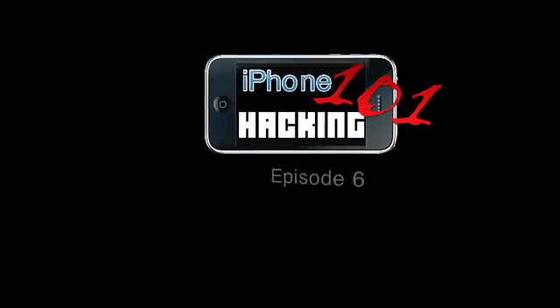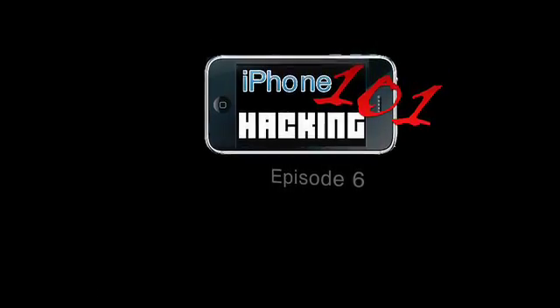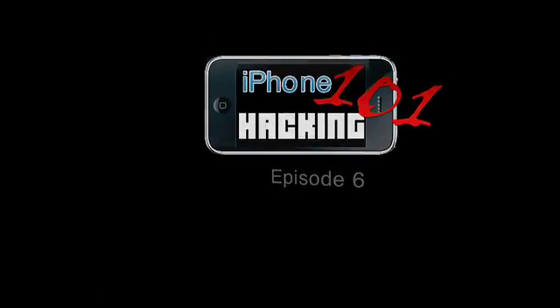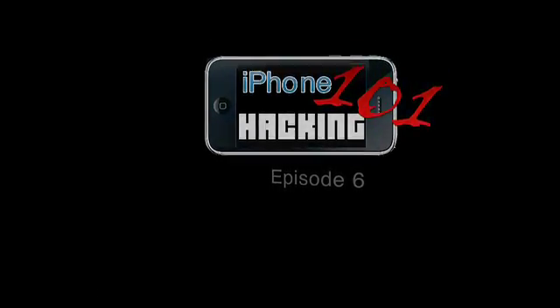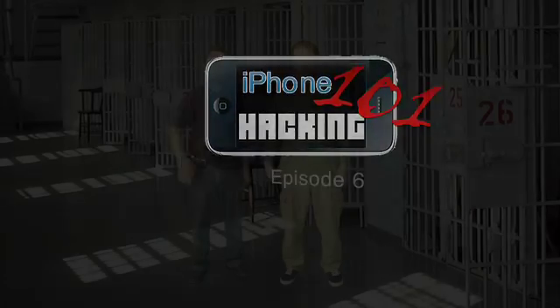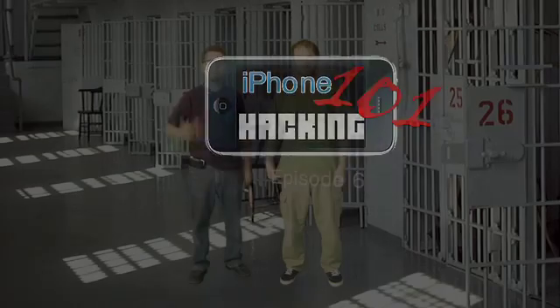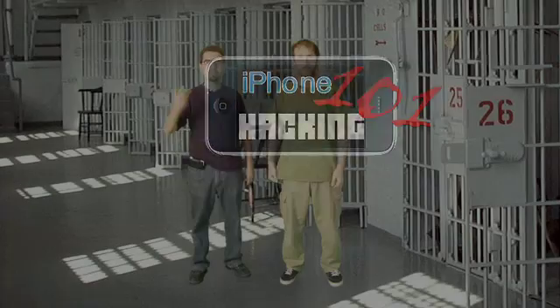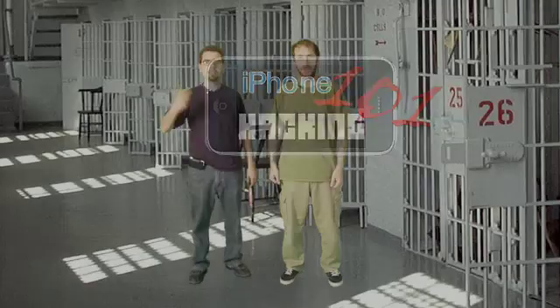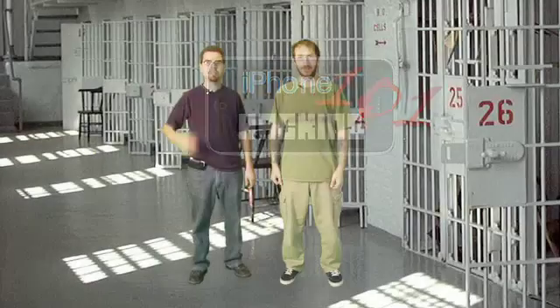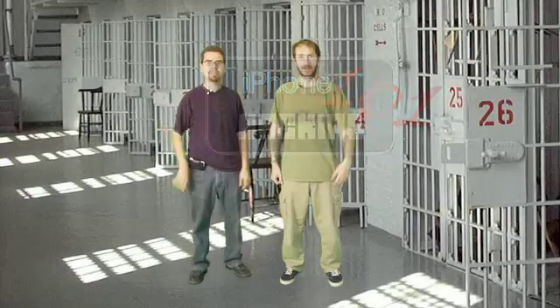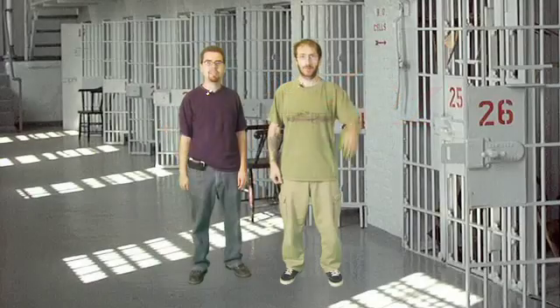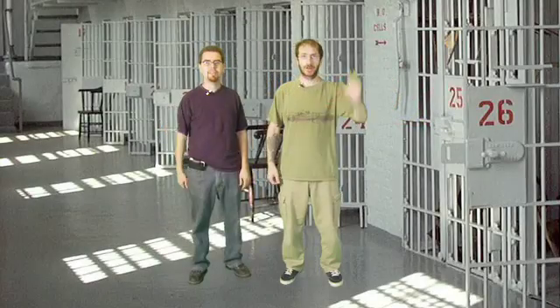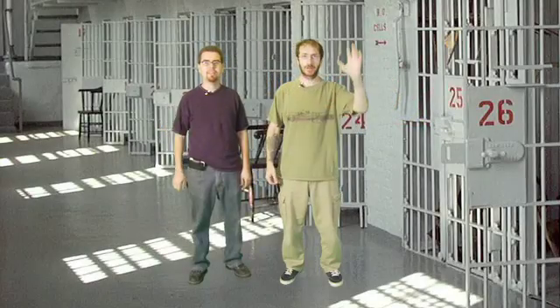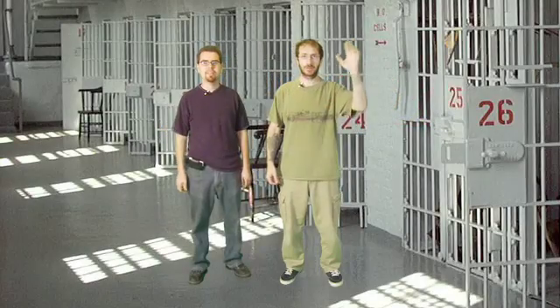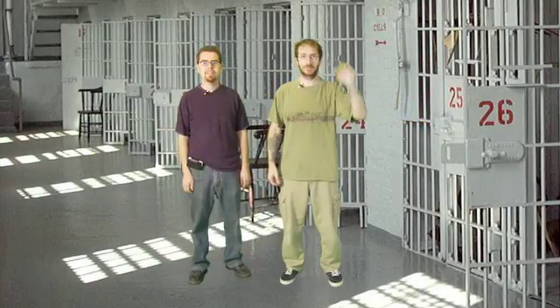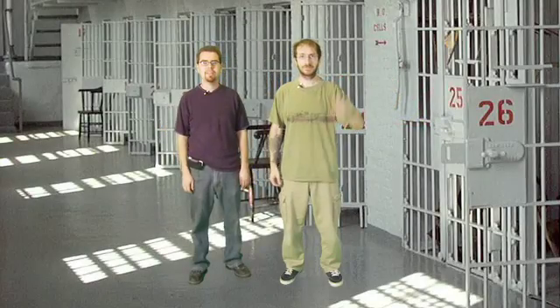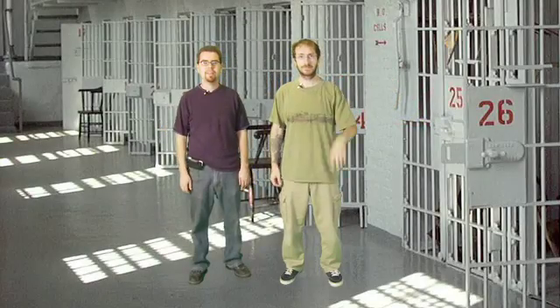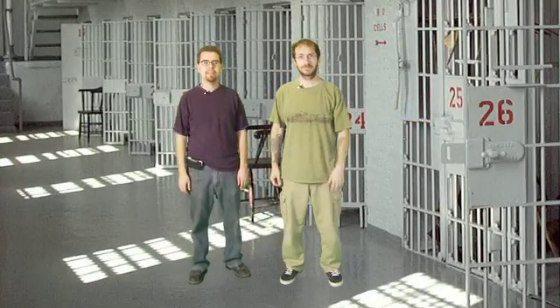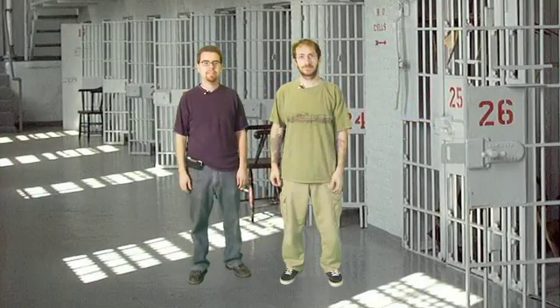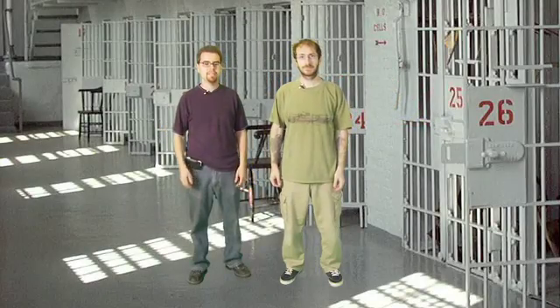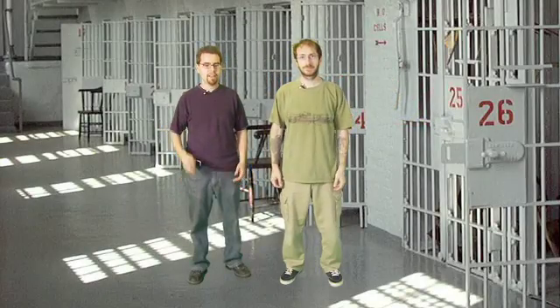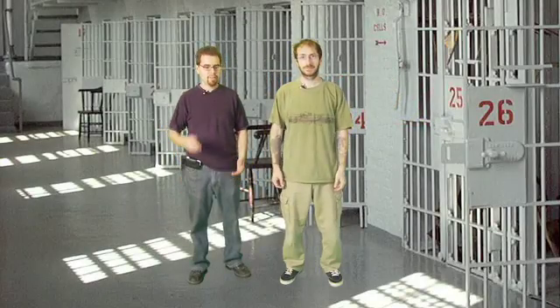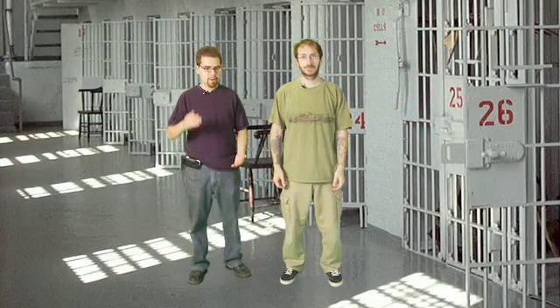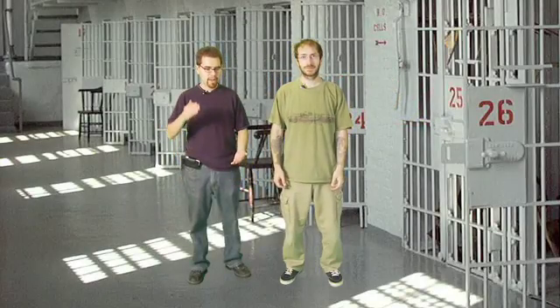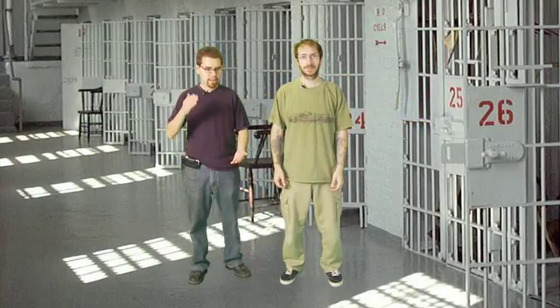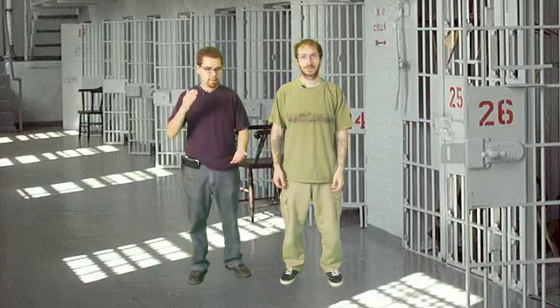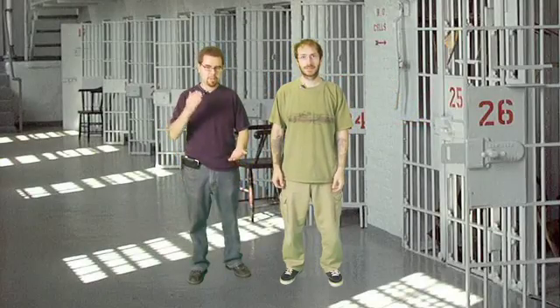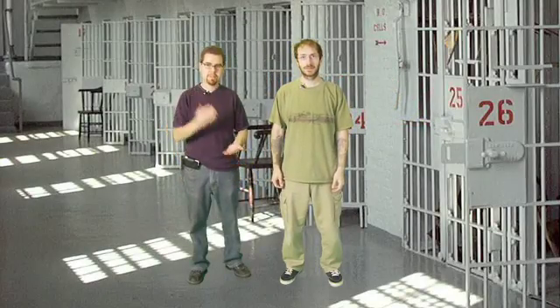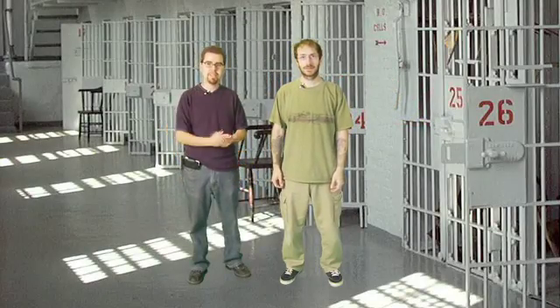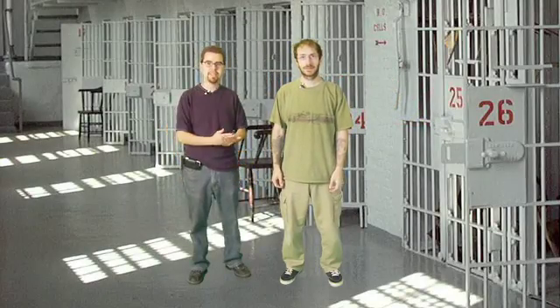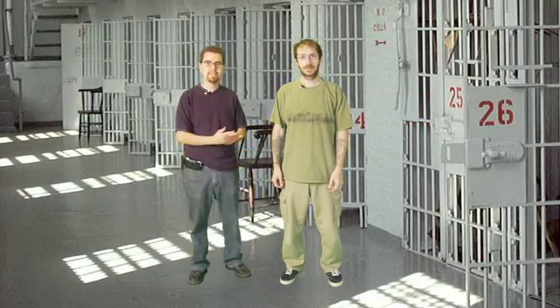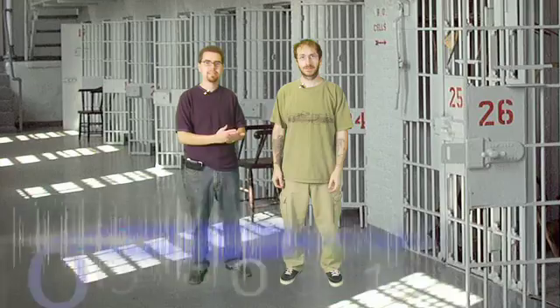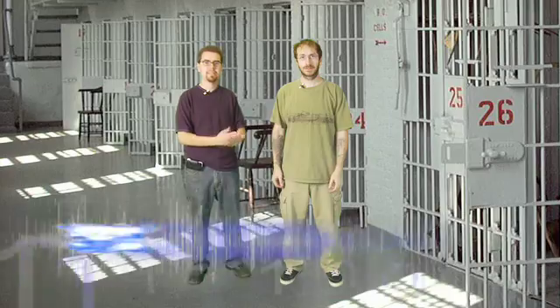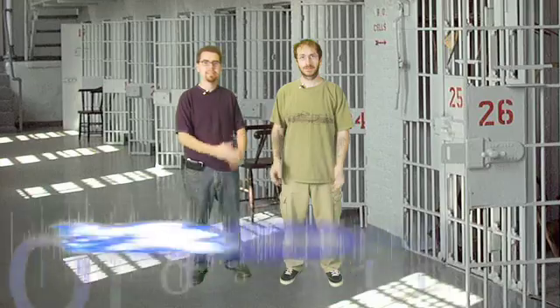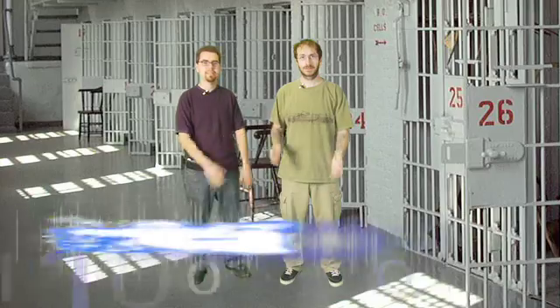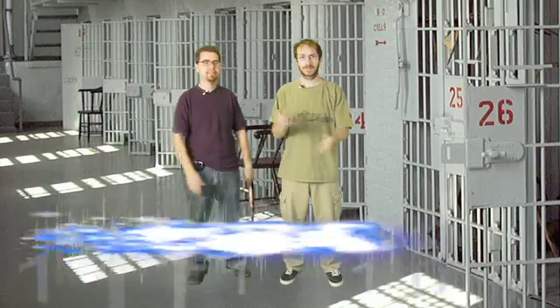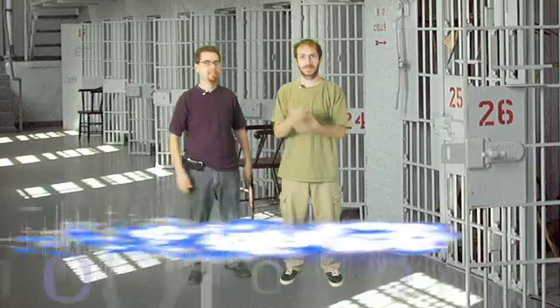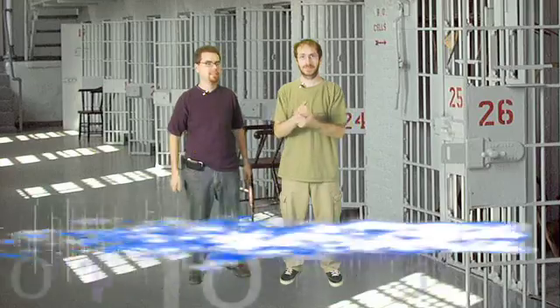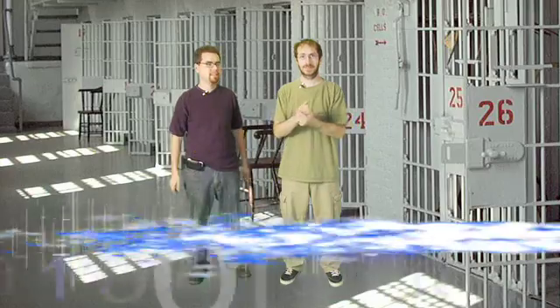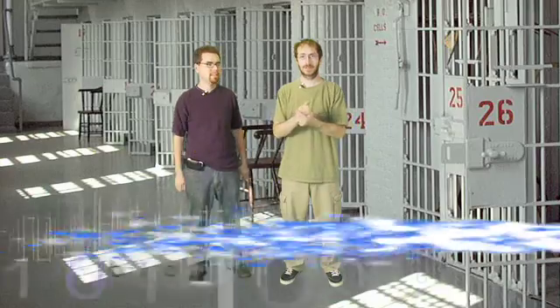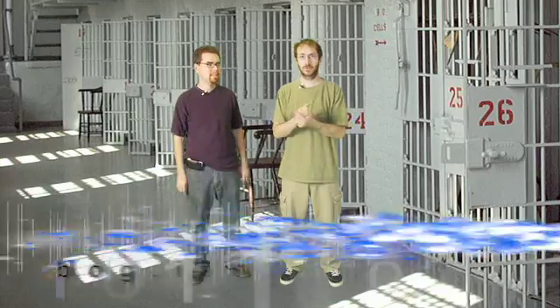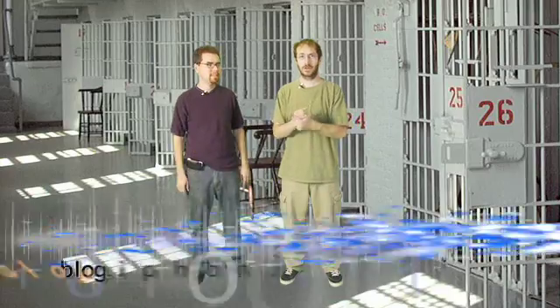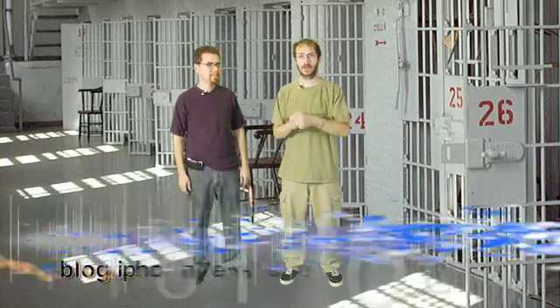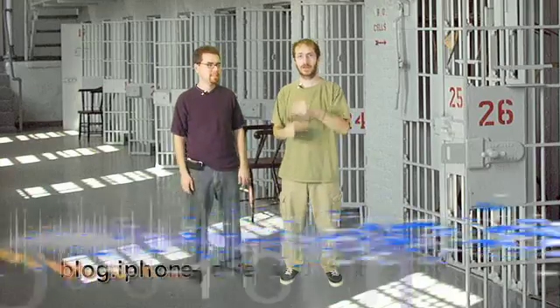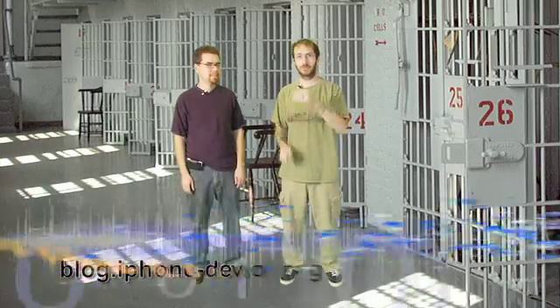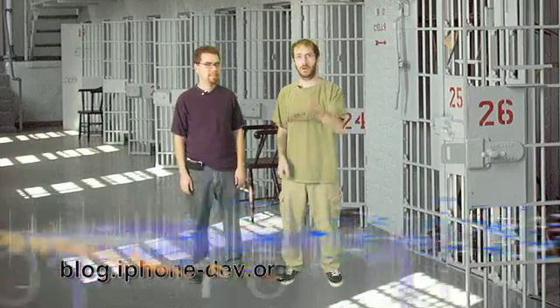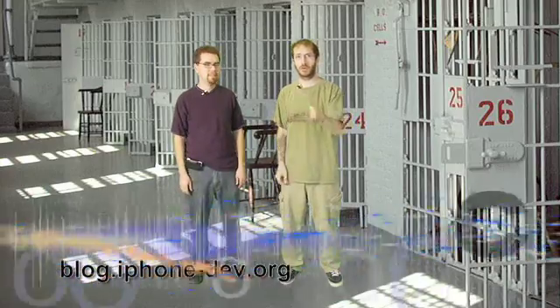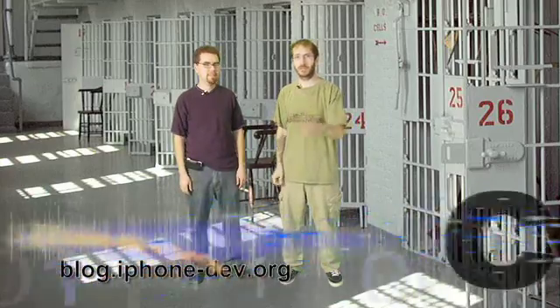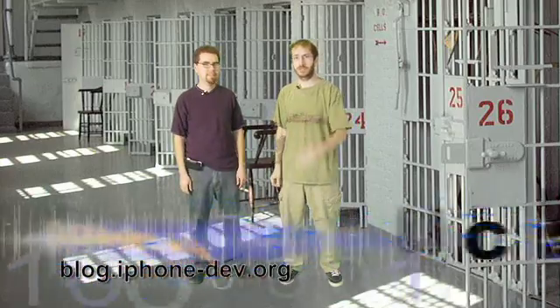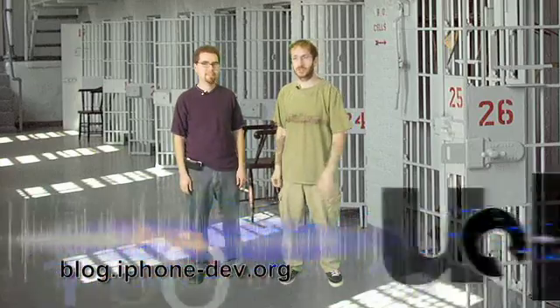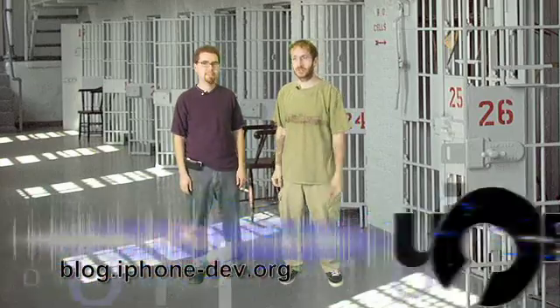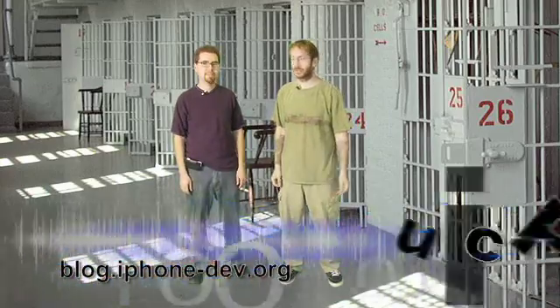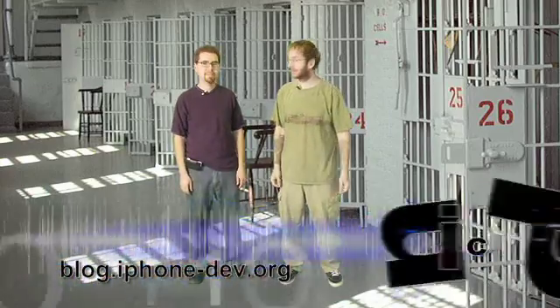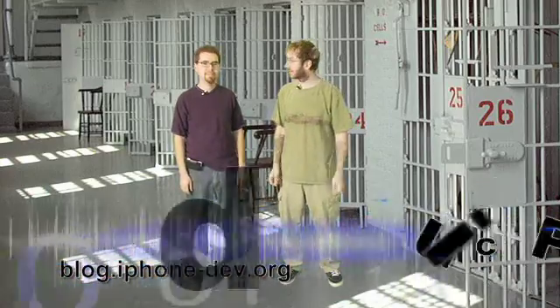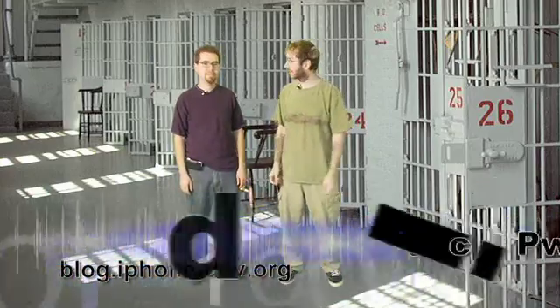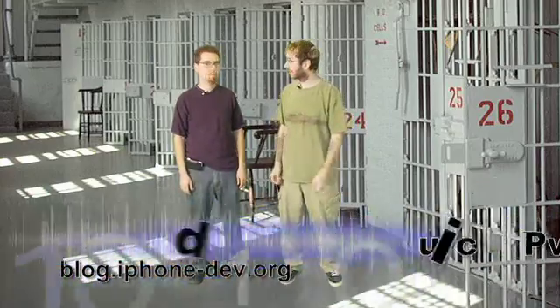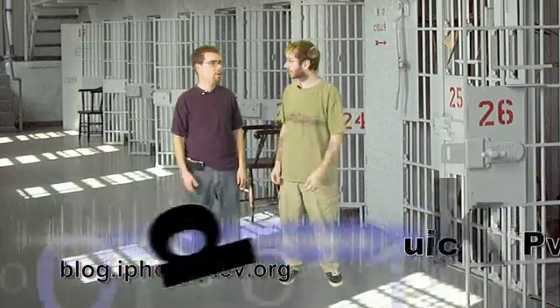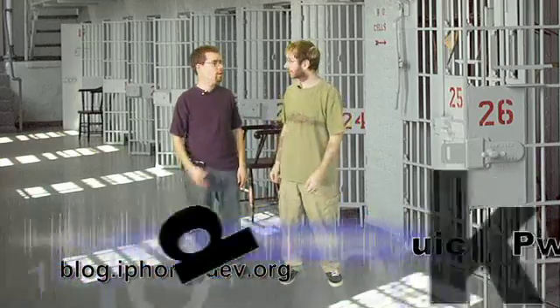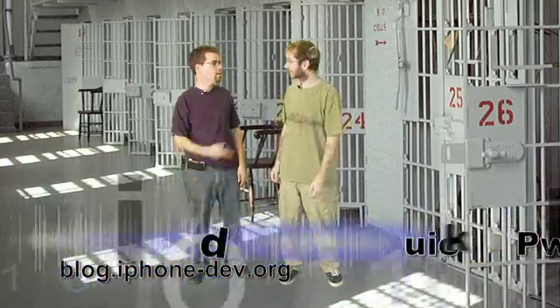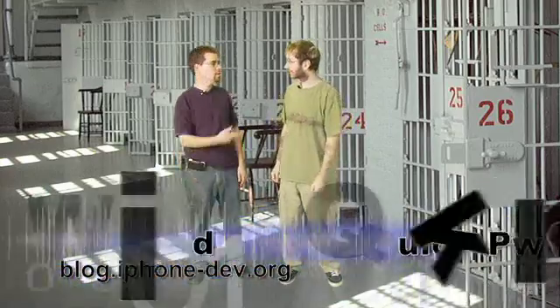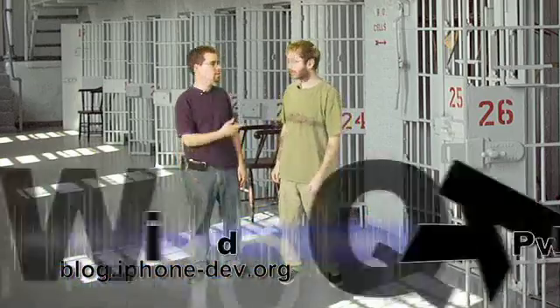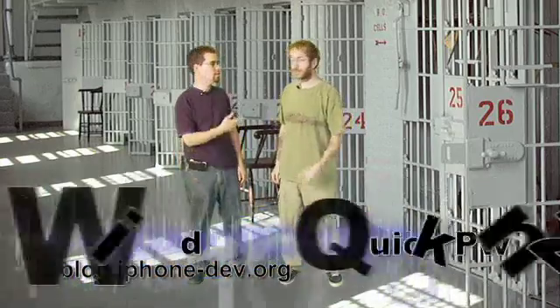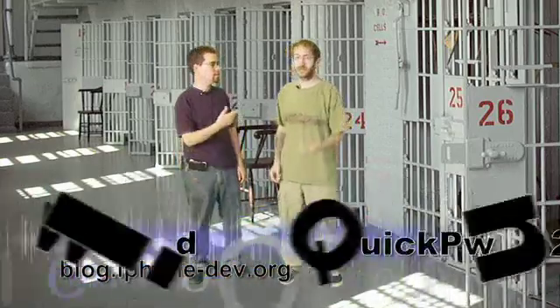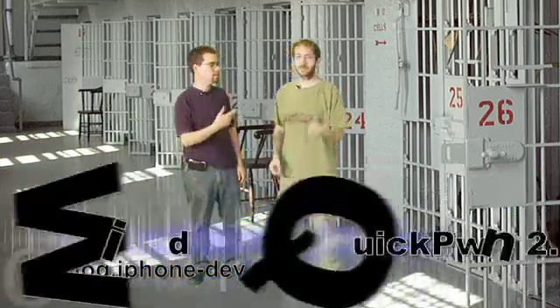I'm Pox. I'm Raggable. And this is iPhone Hacking episode 6. Quick Pwnage tool for Windows.